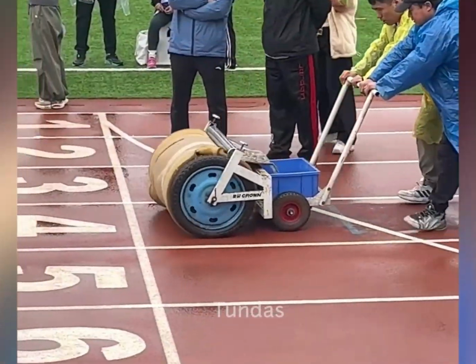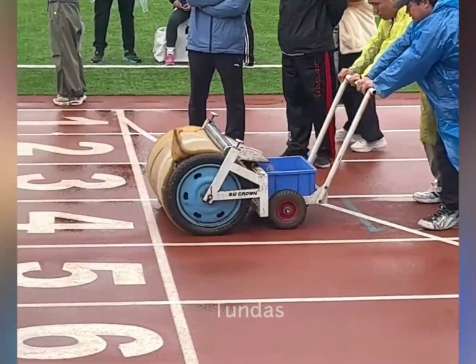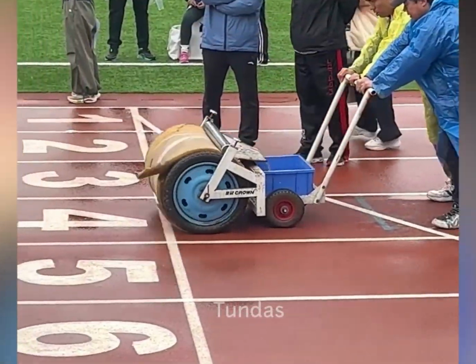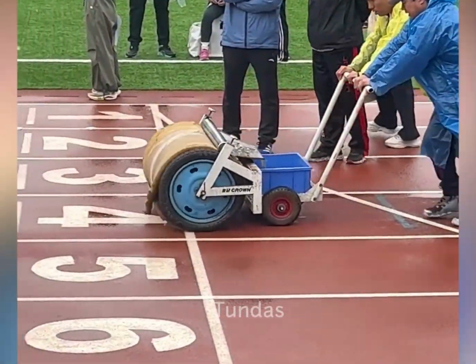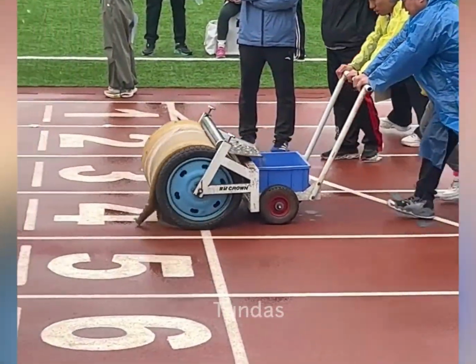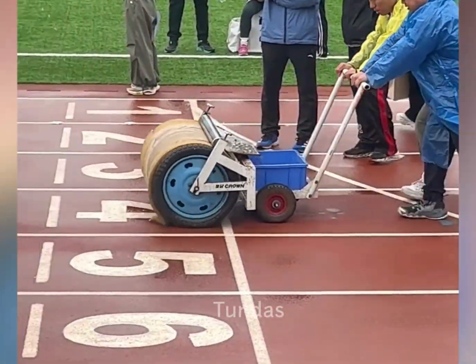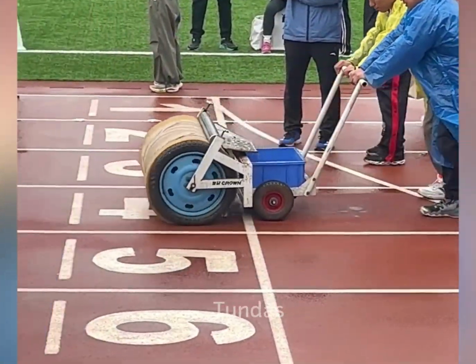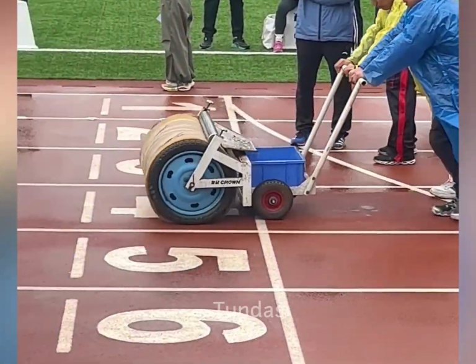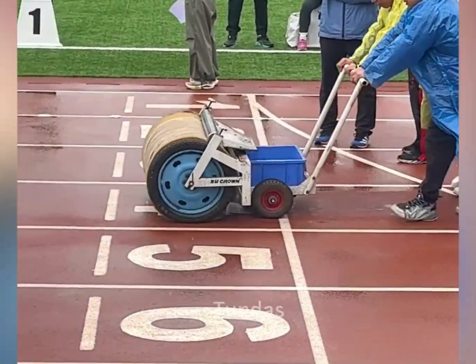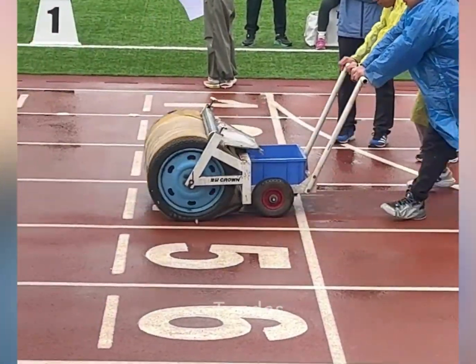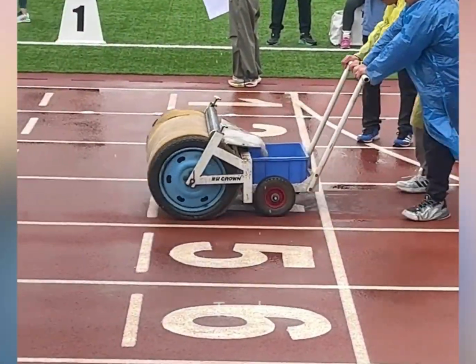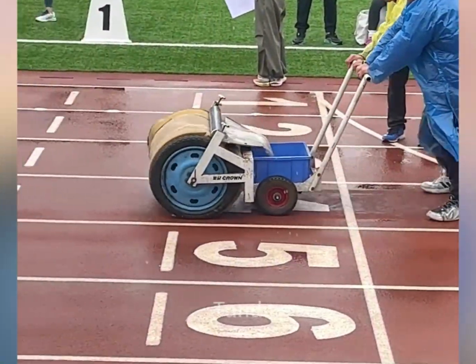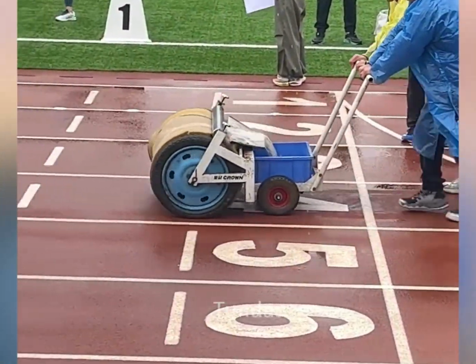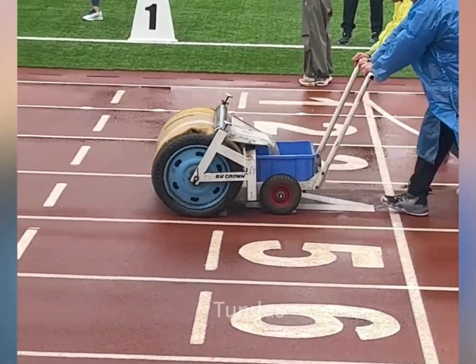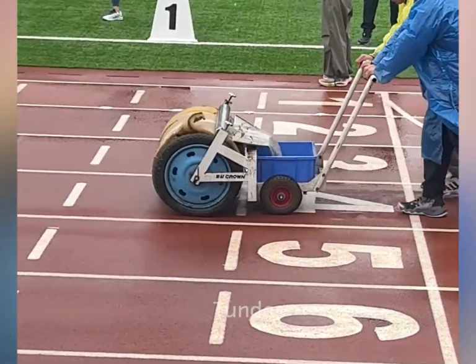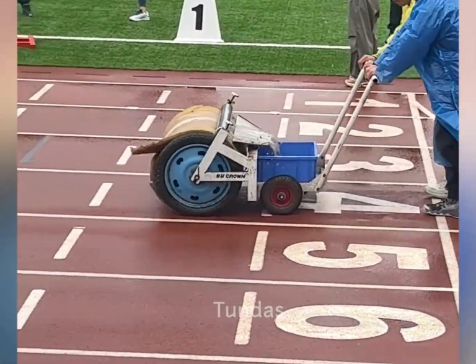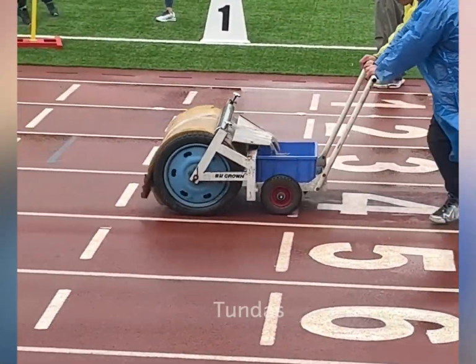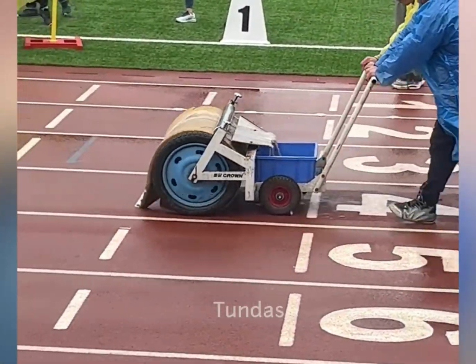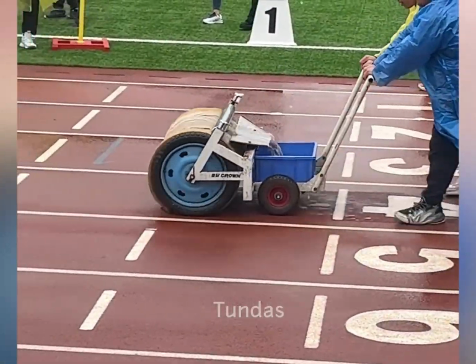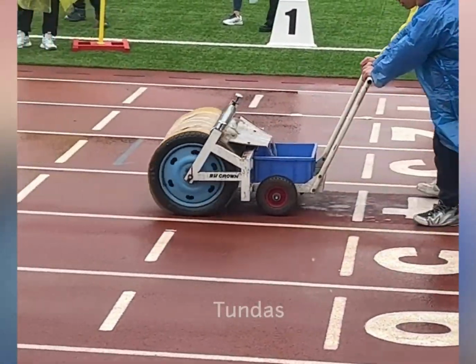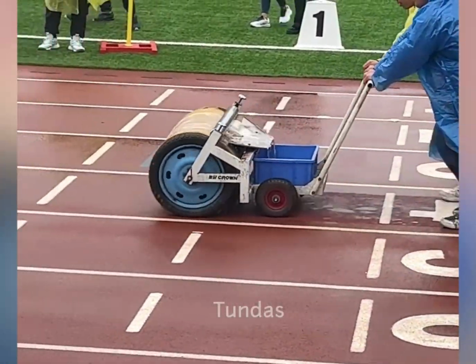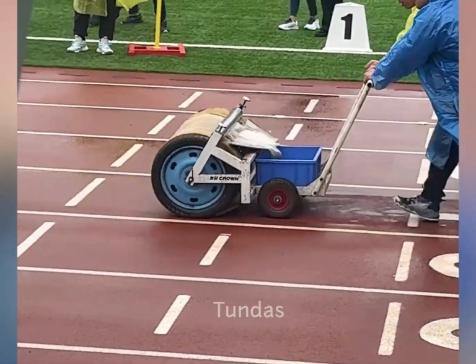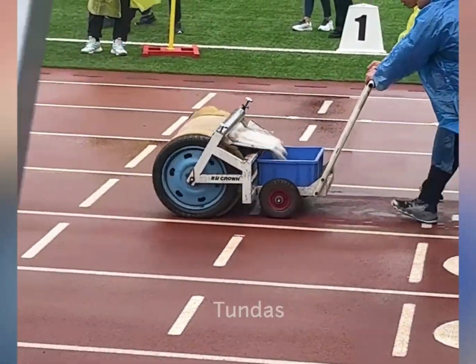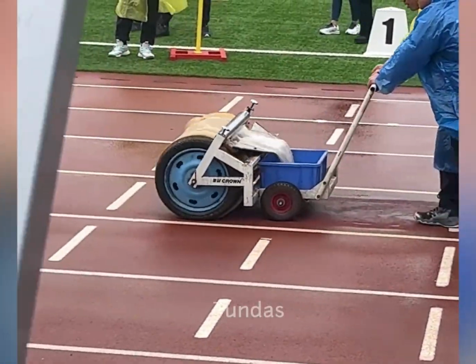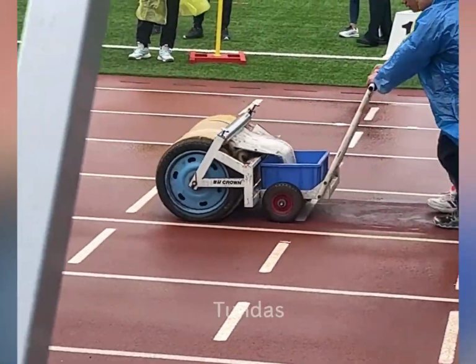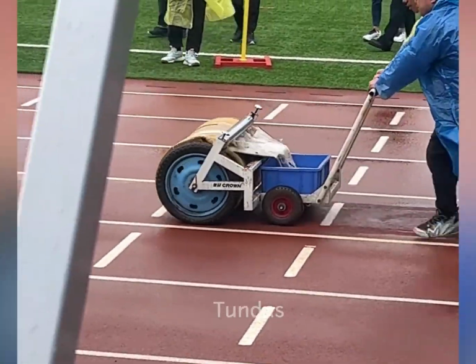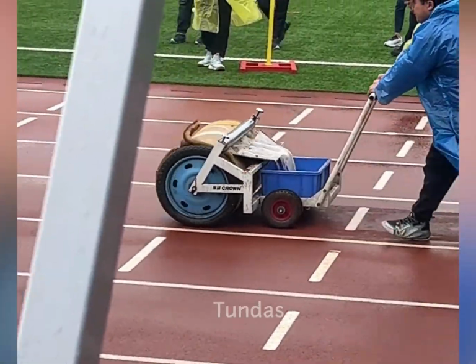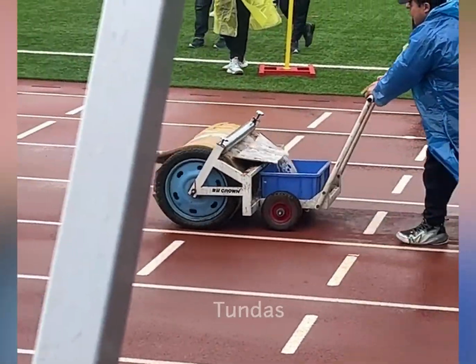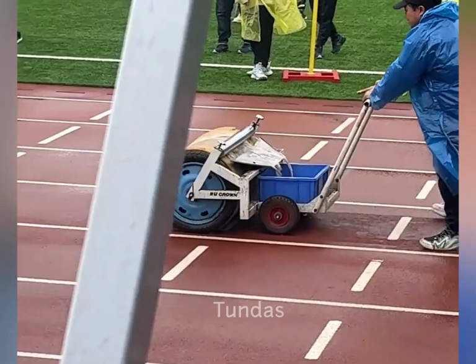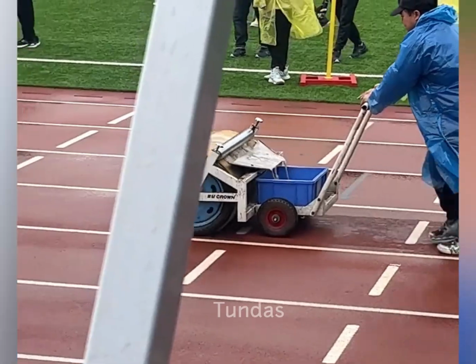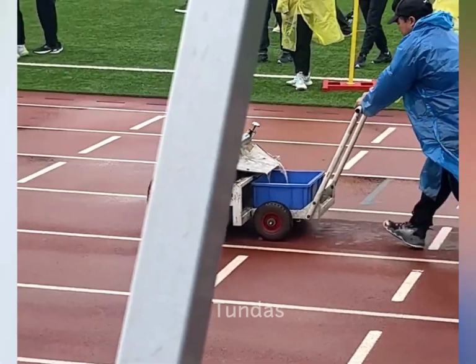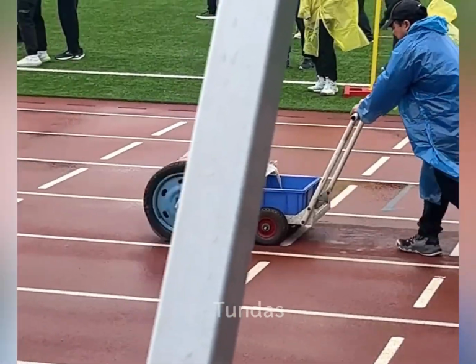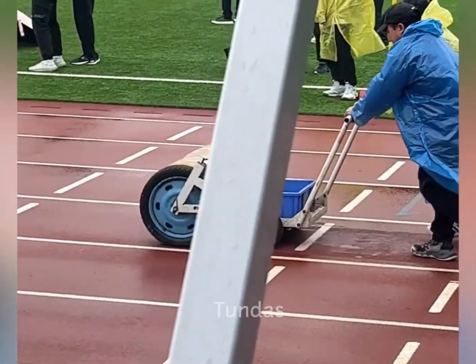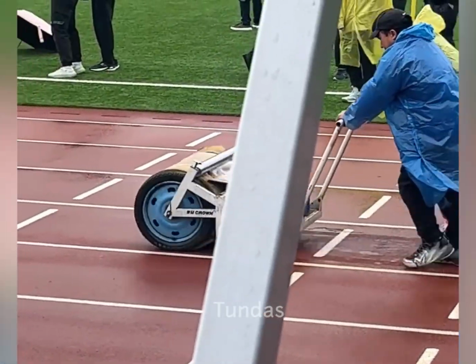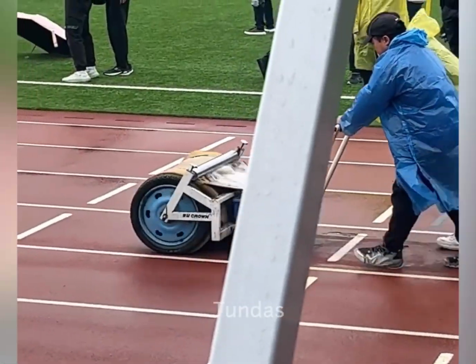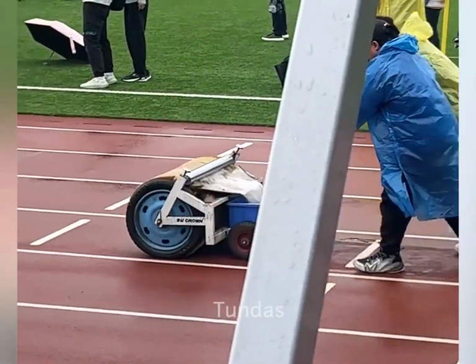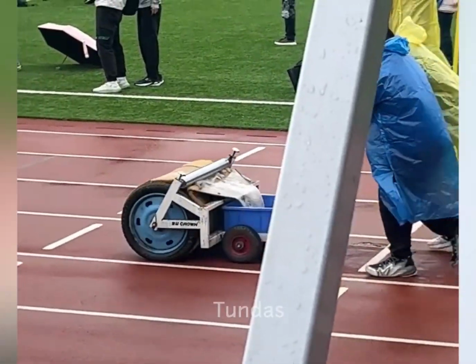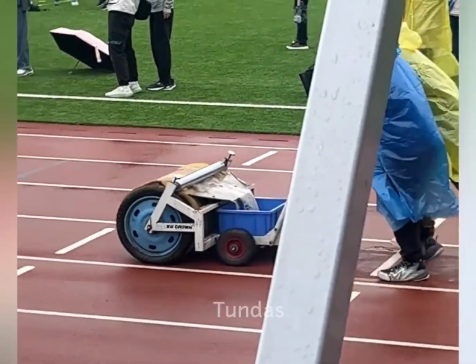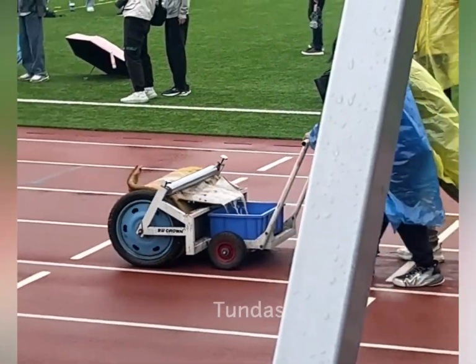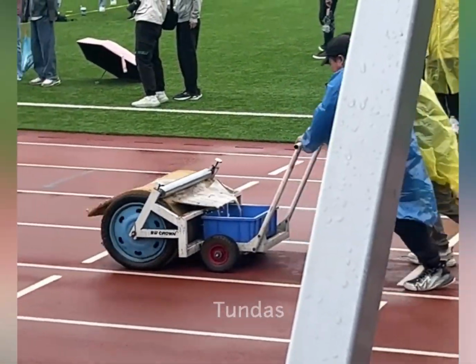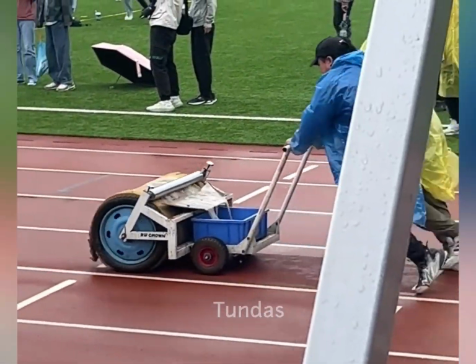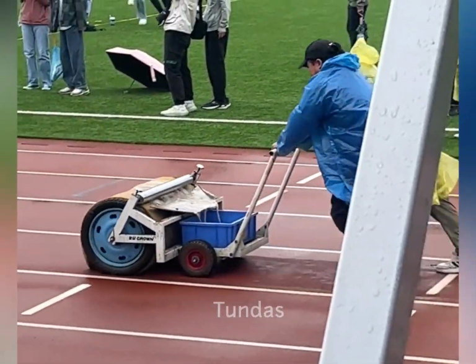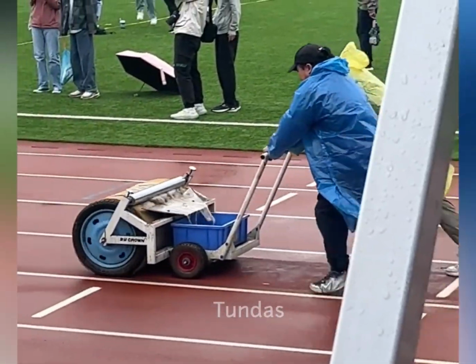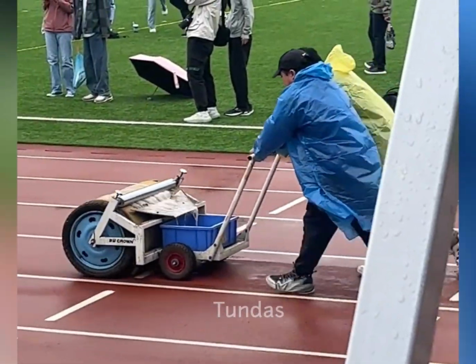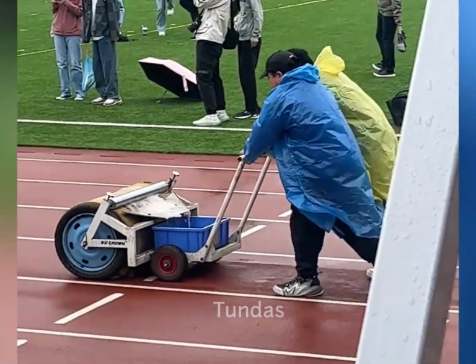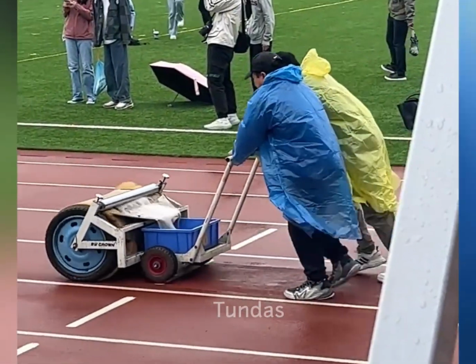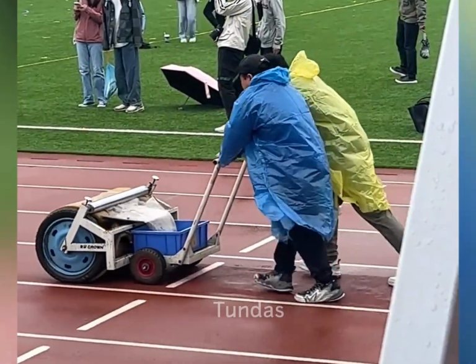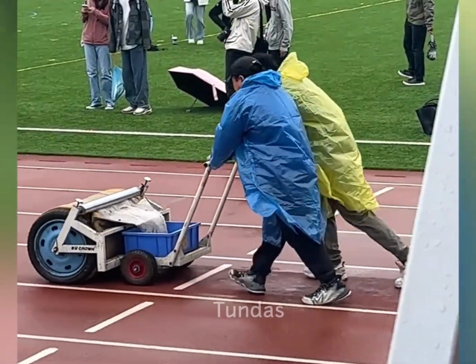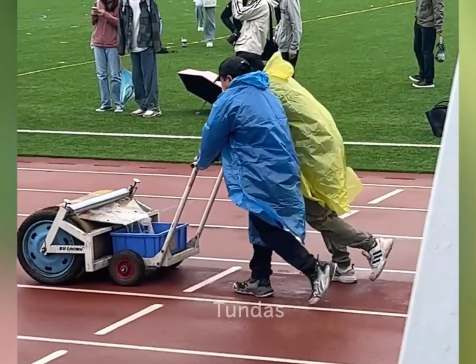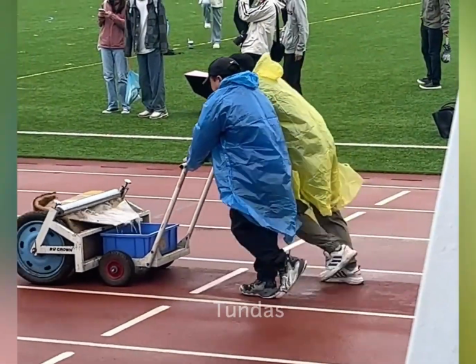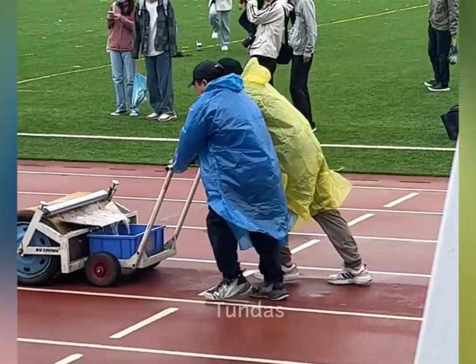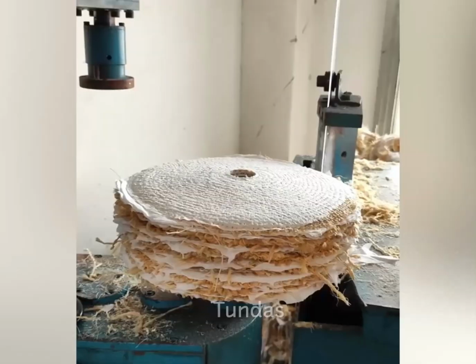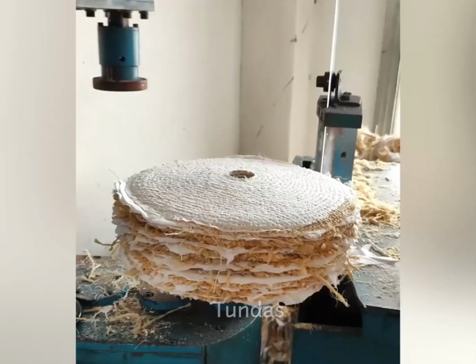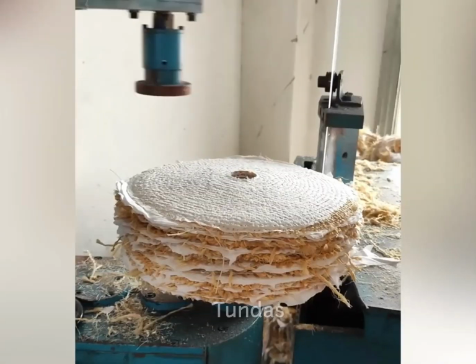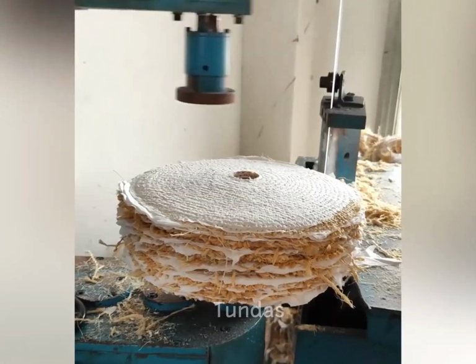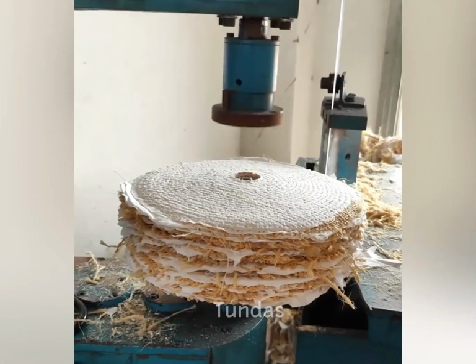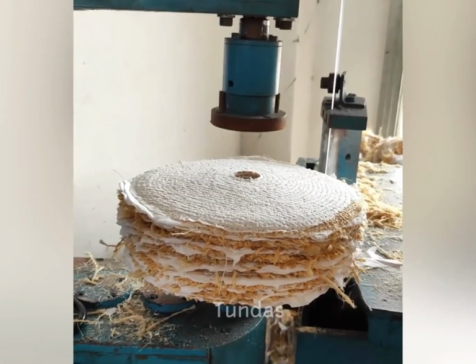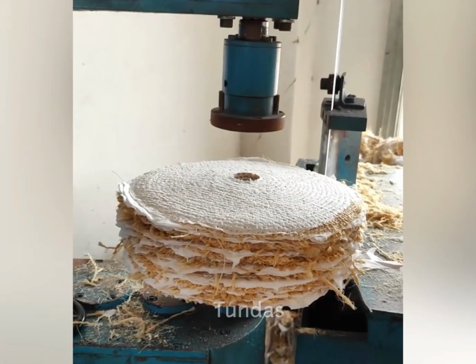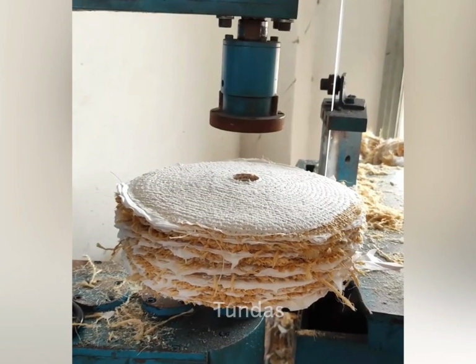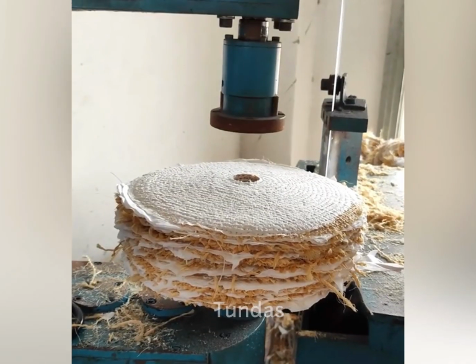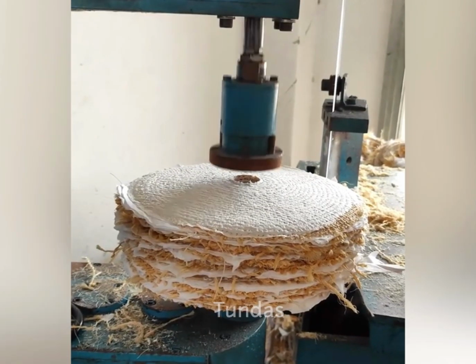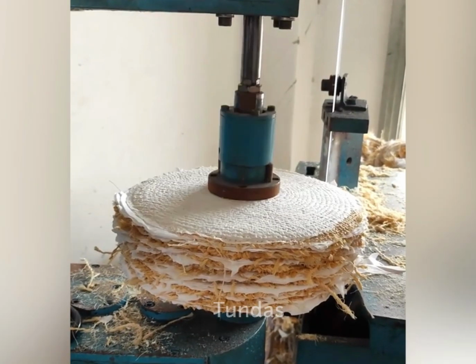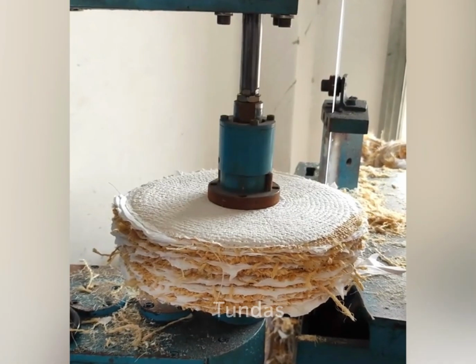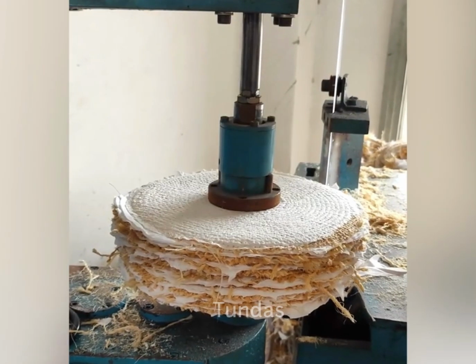Sometimes it rains at the stadium during competitions. In such cases, workers use a special machine that removes water in one pass.